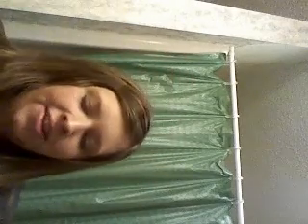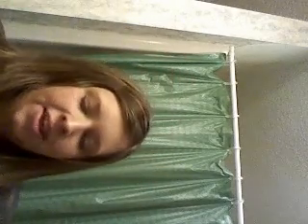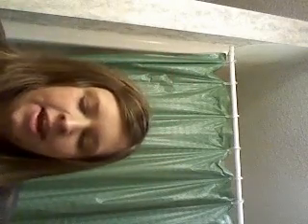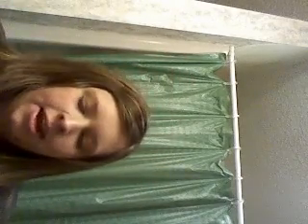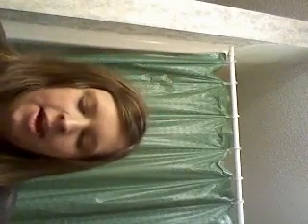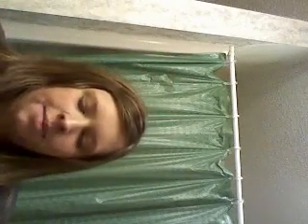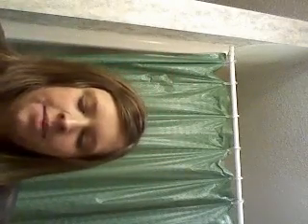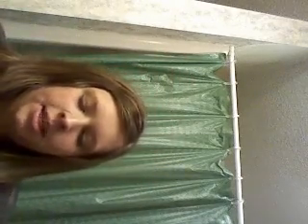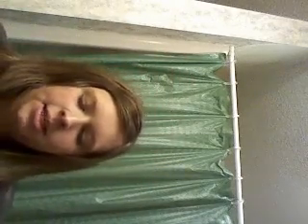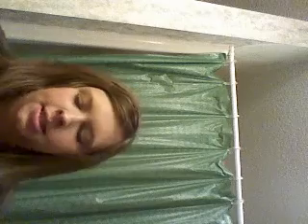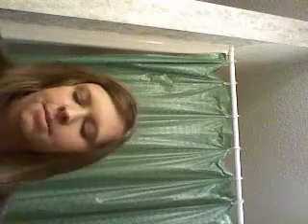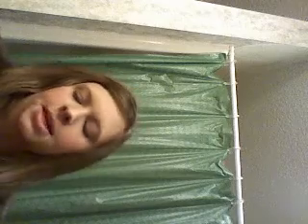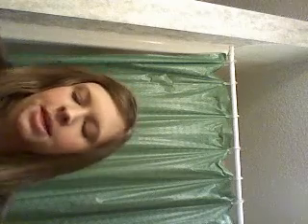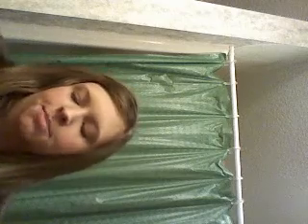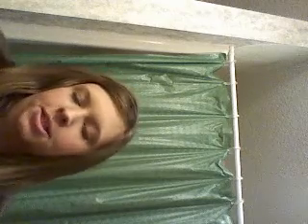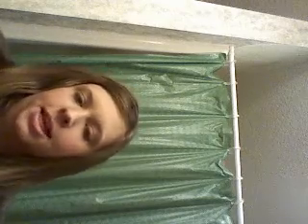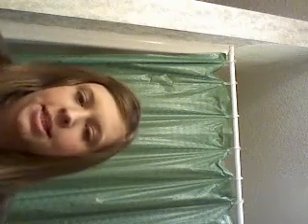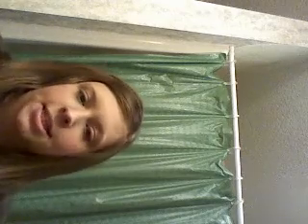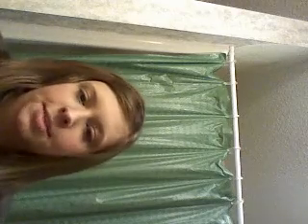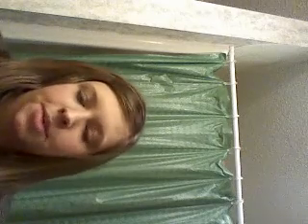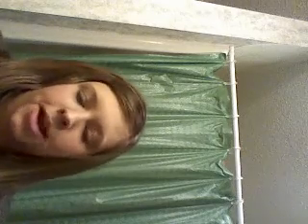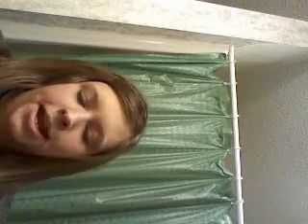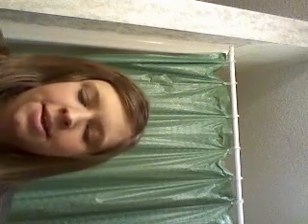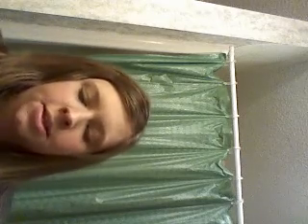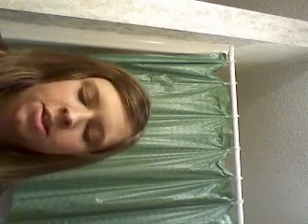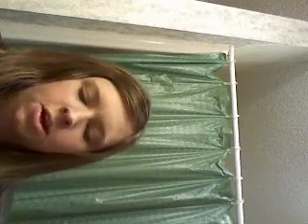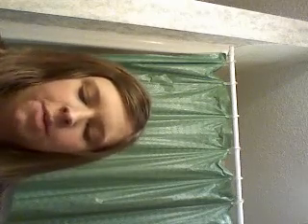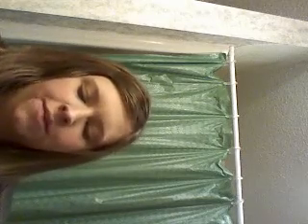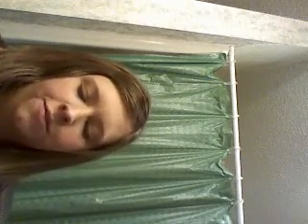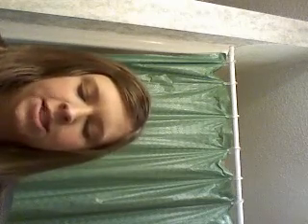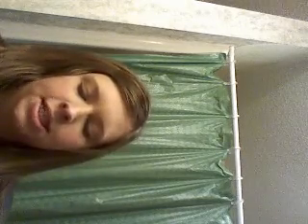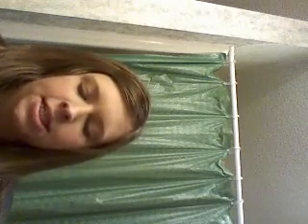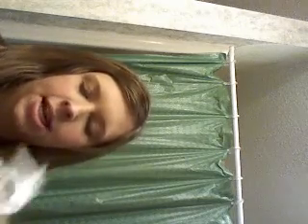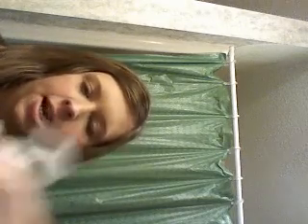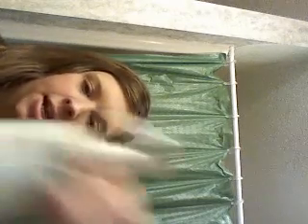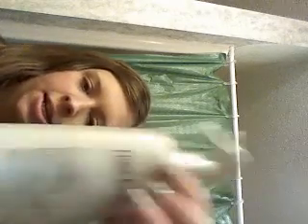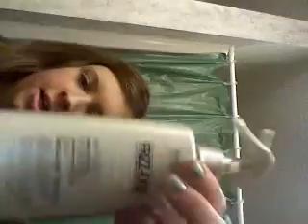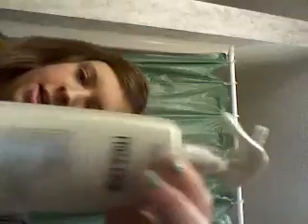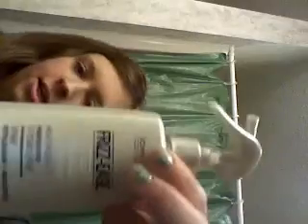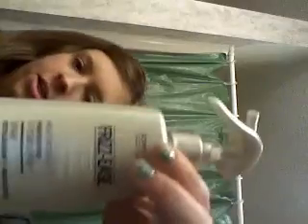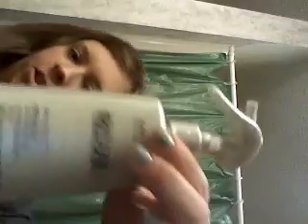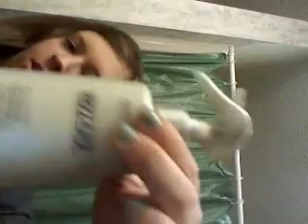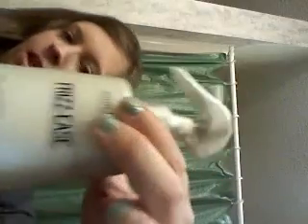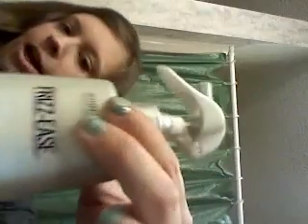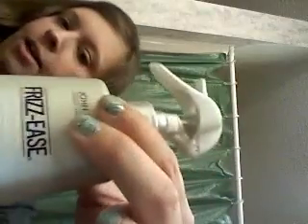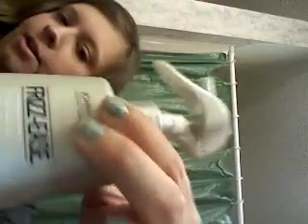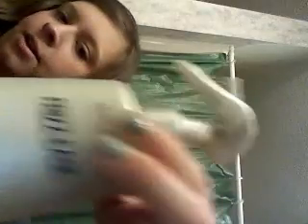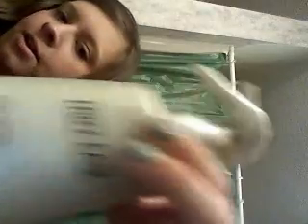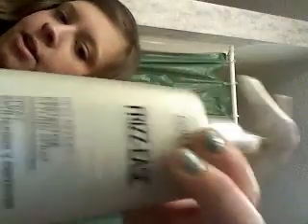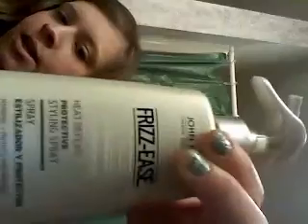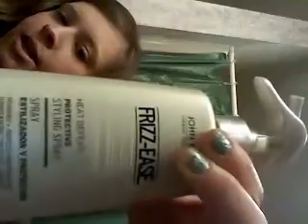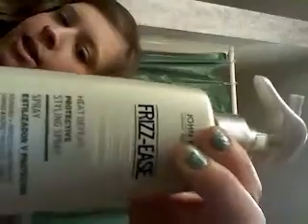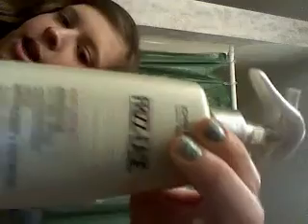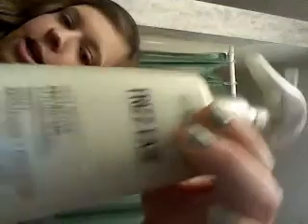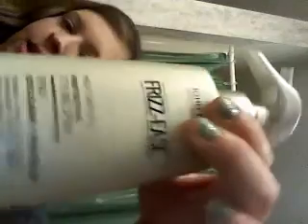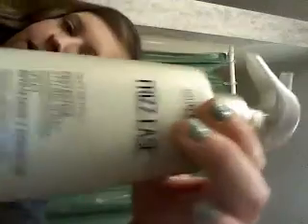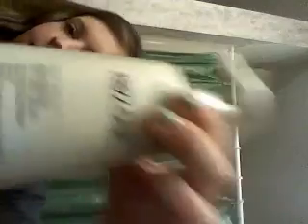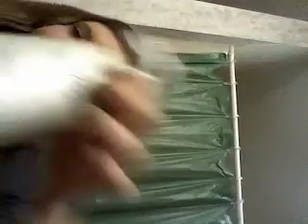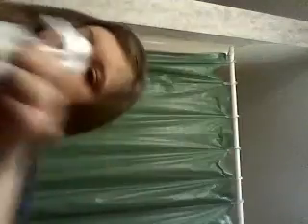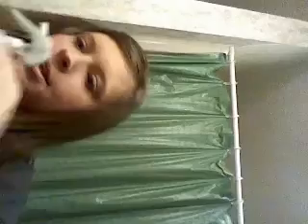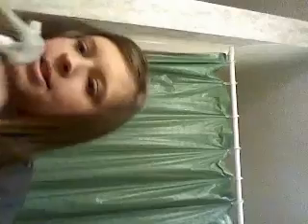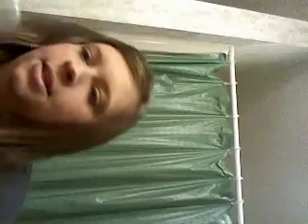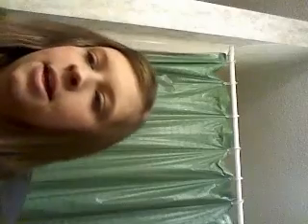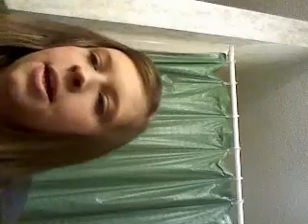I also needed some heat protectant spray, so by Frizzy's I got just that. And I like it, I guess.